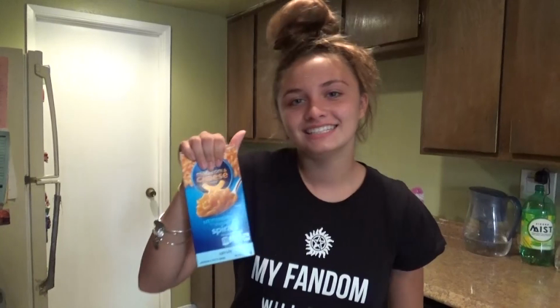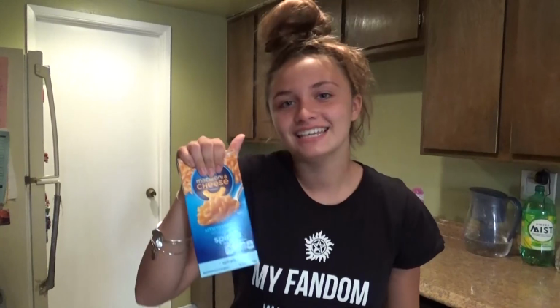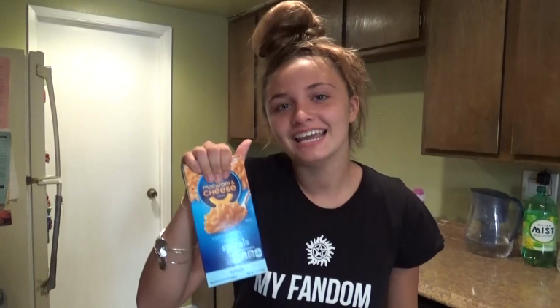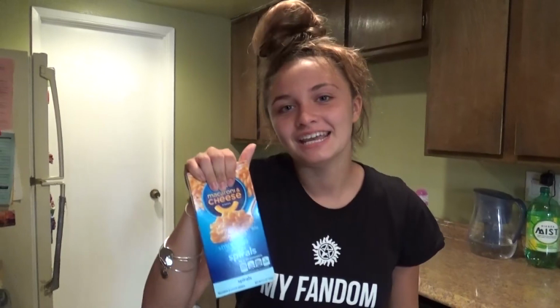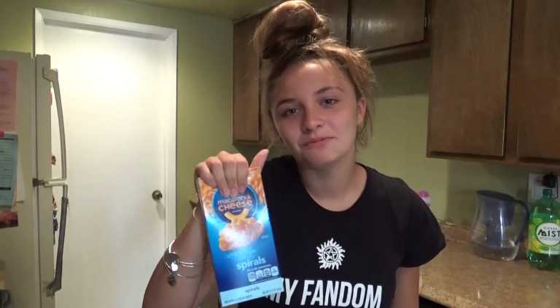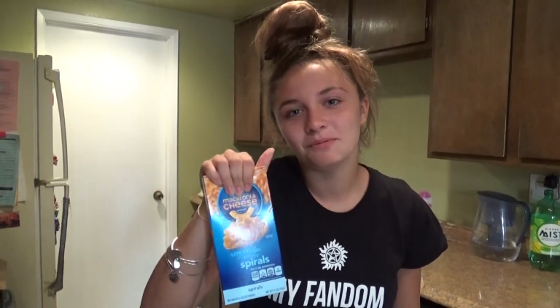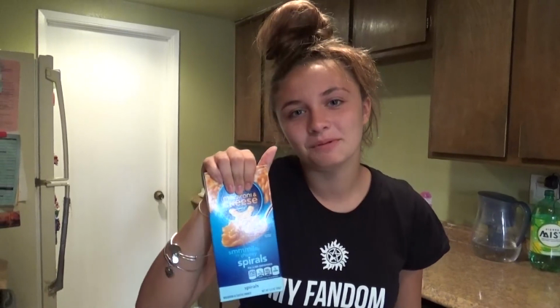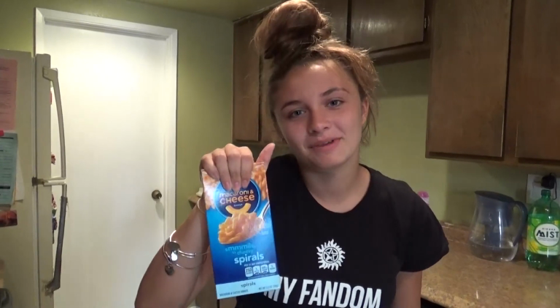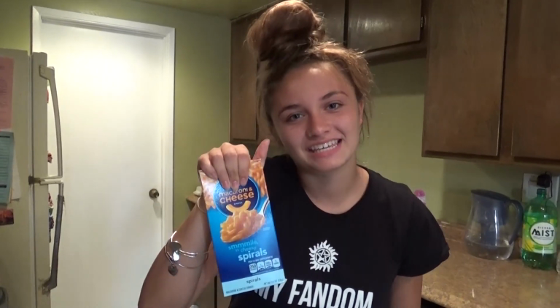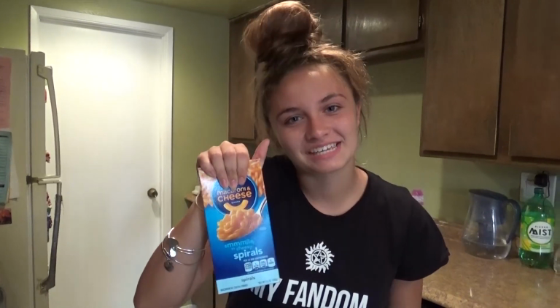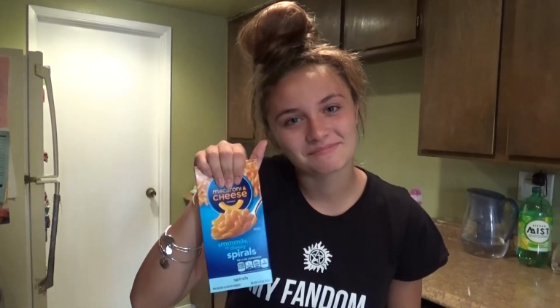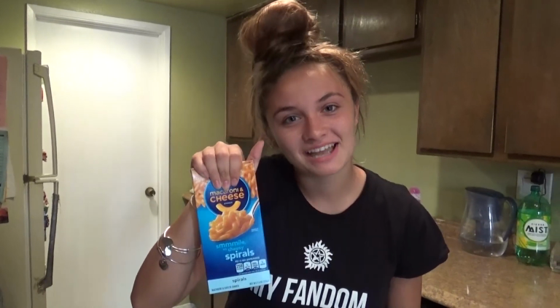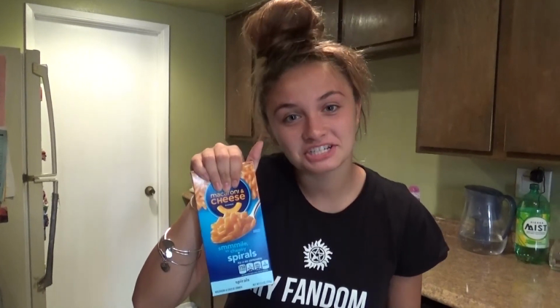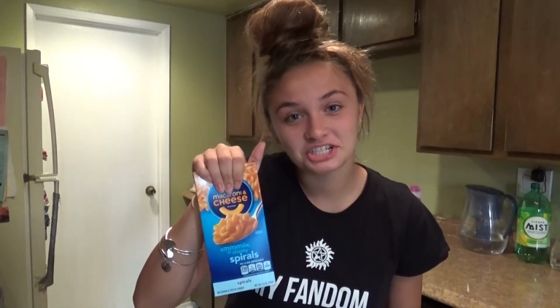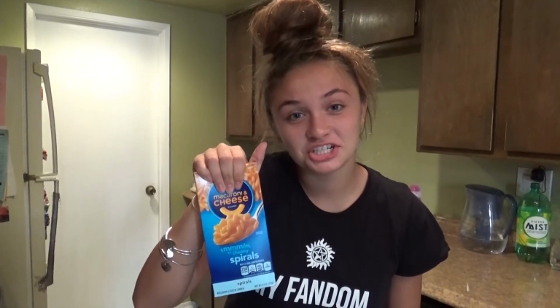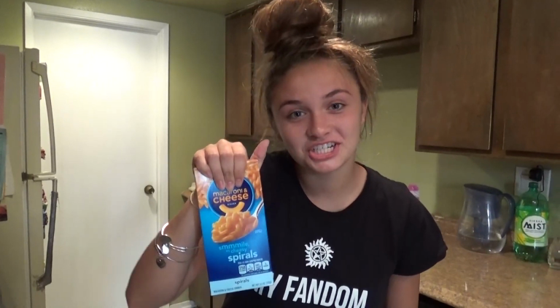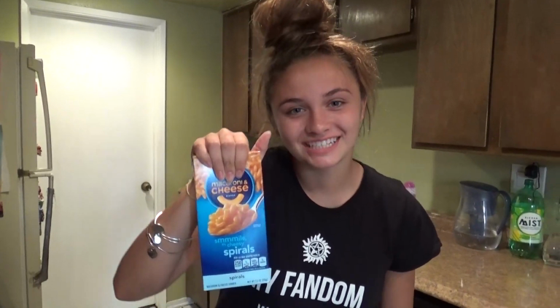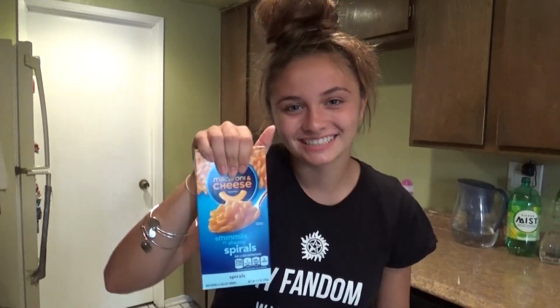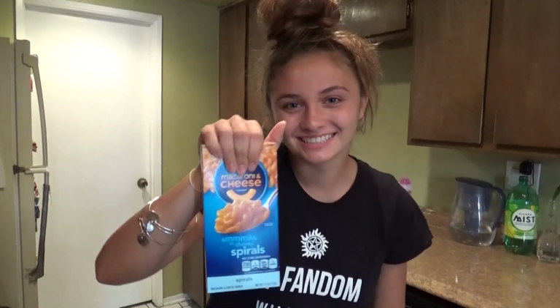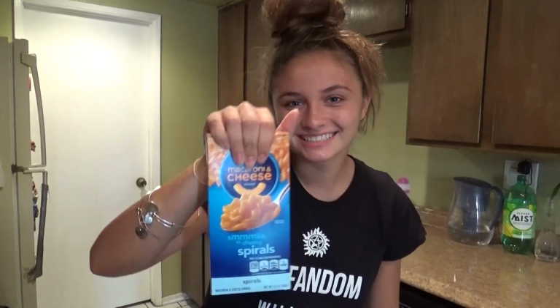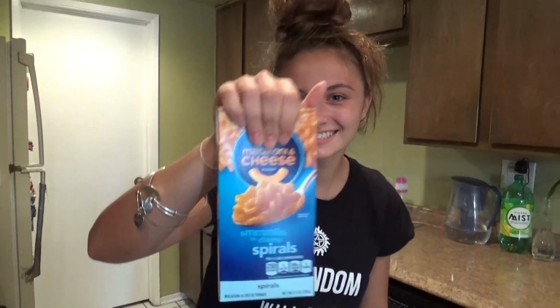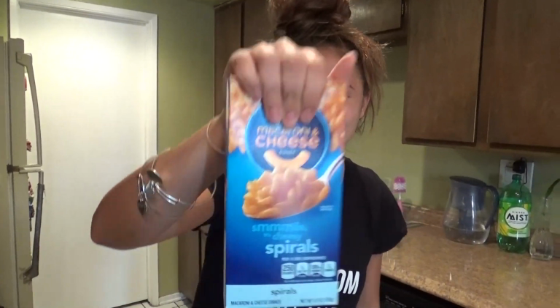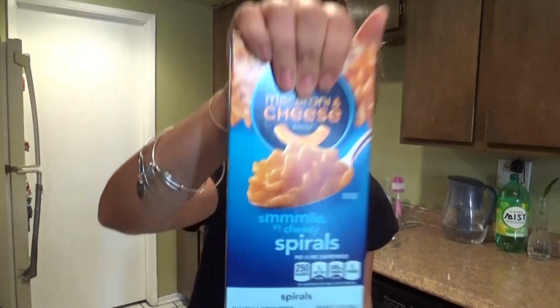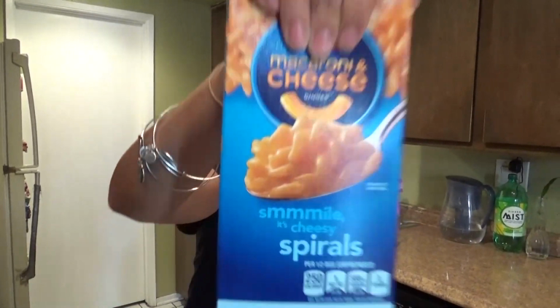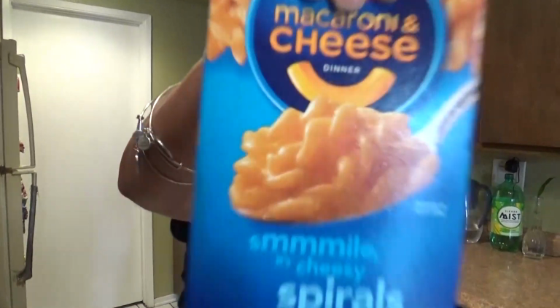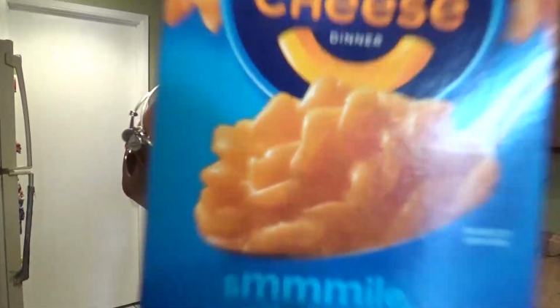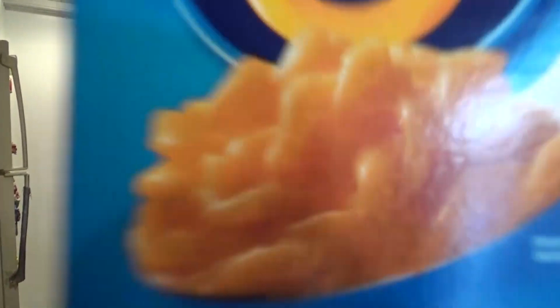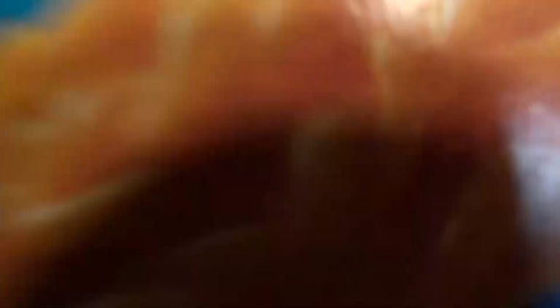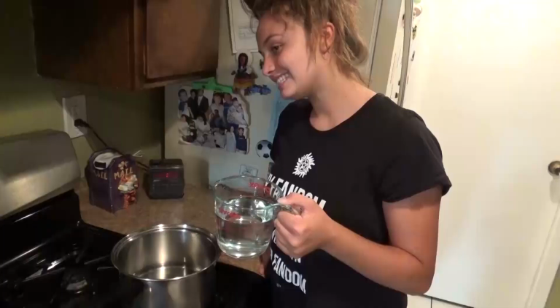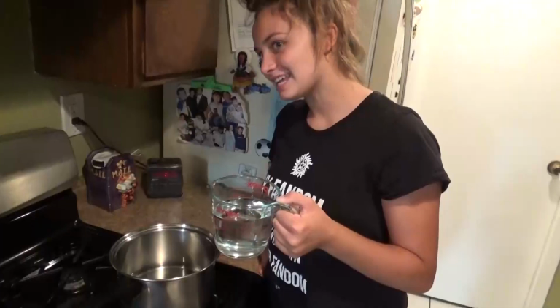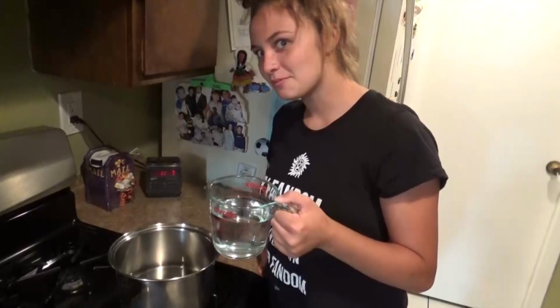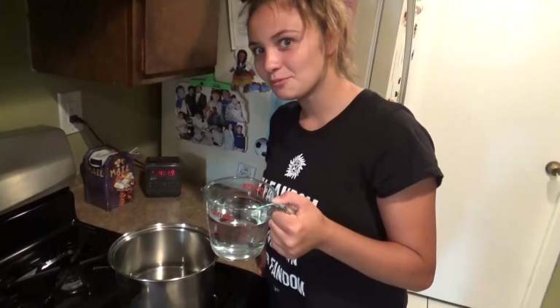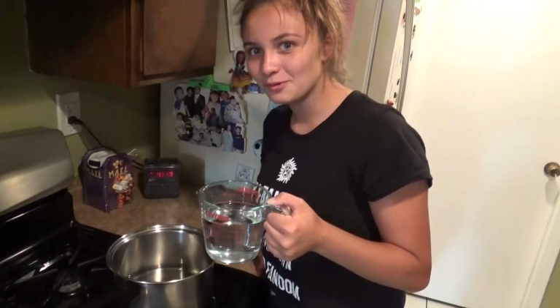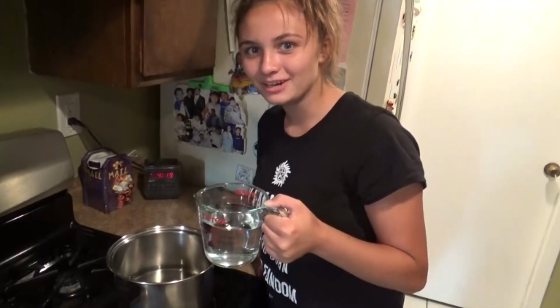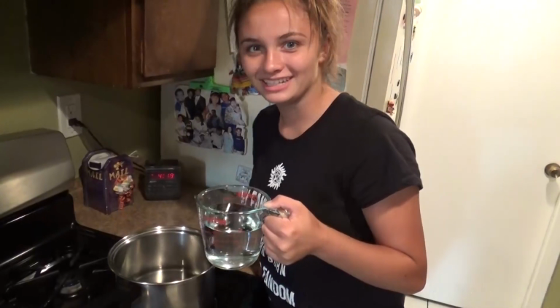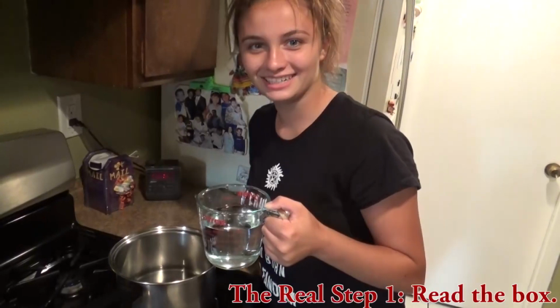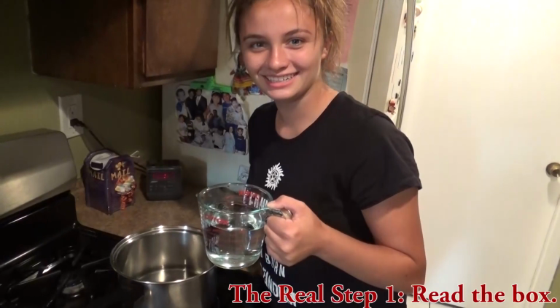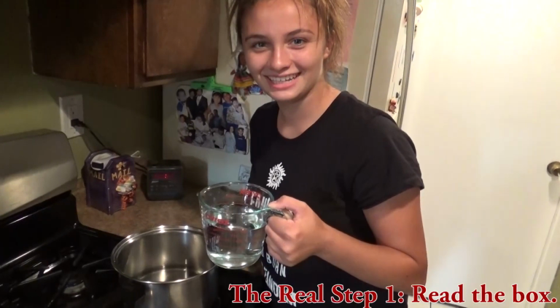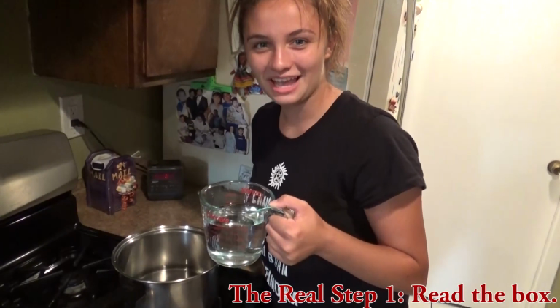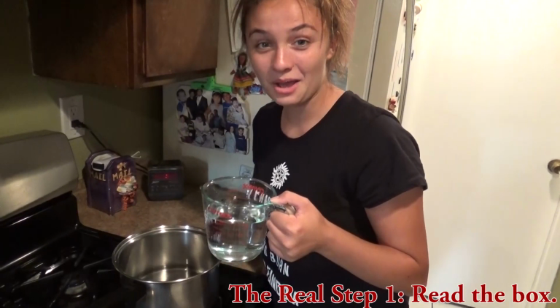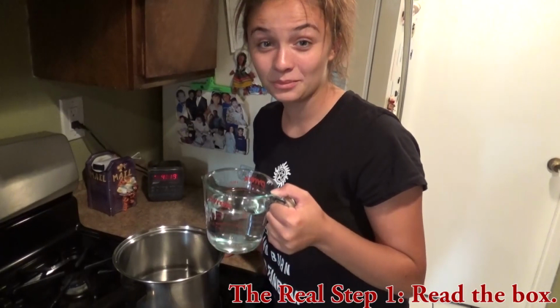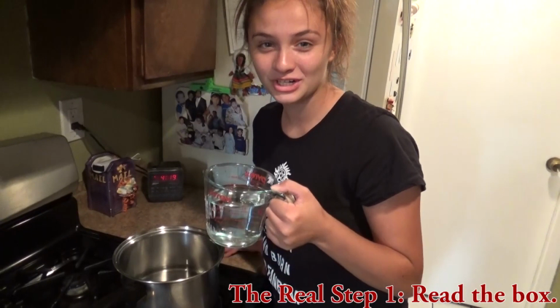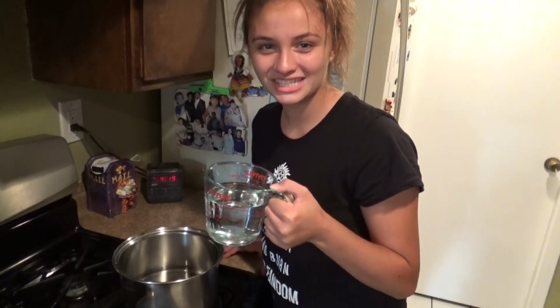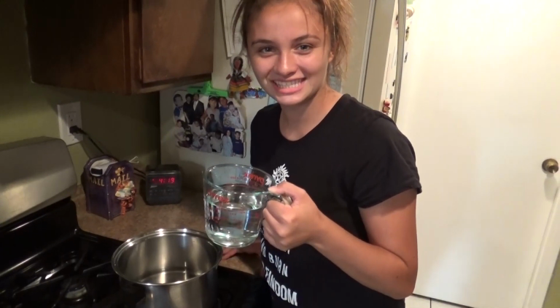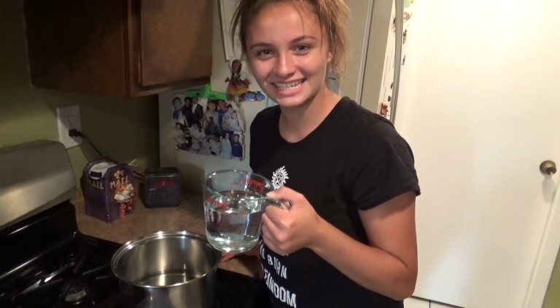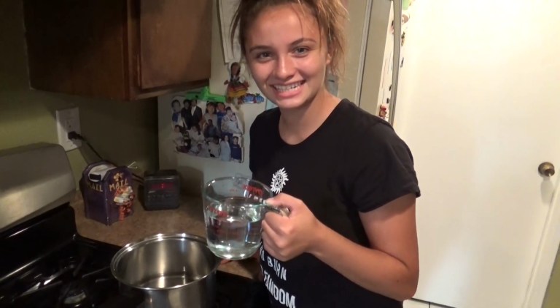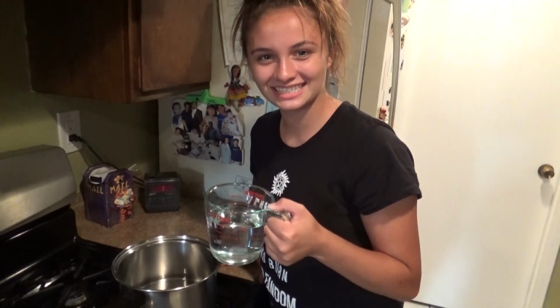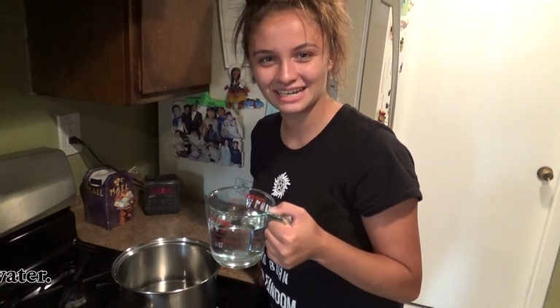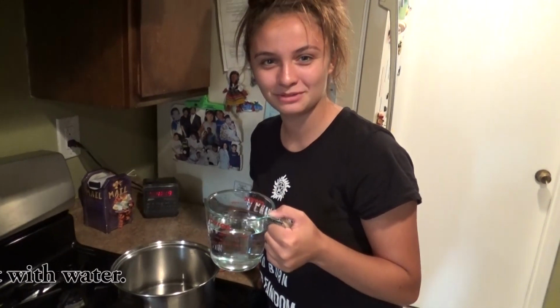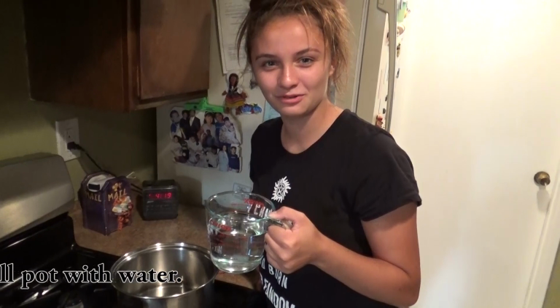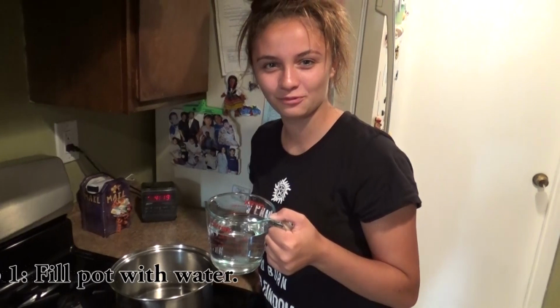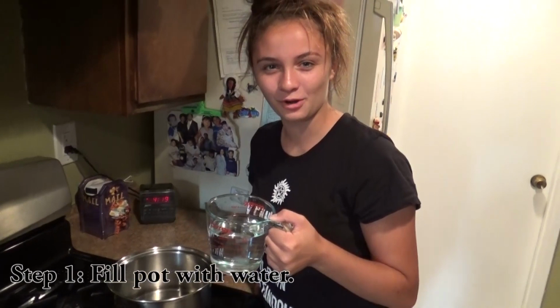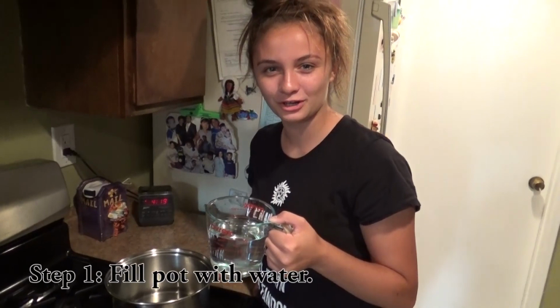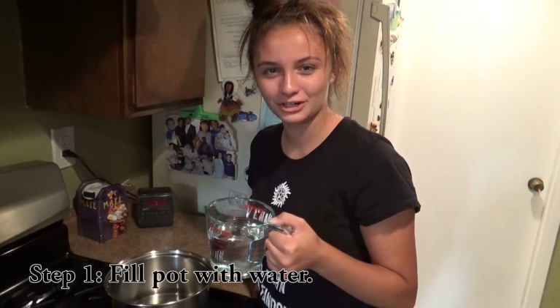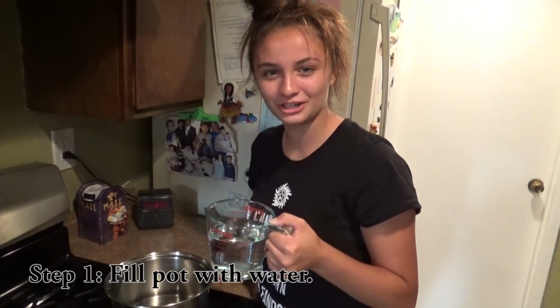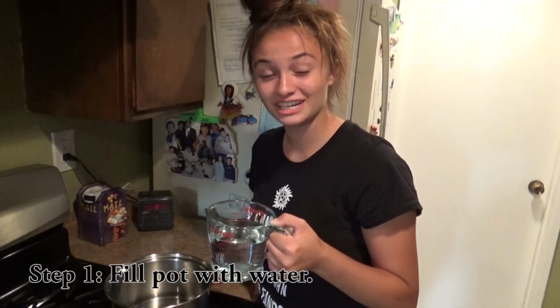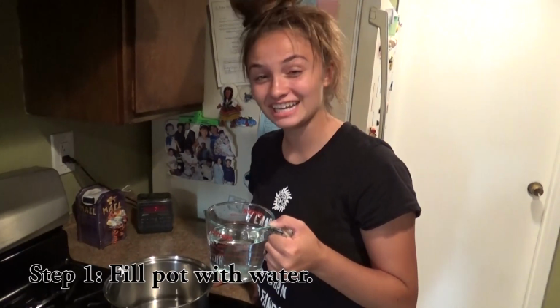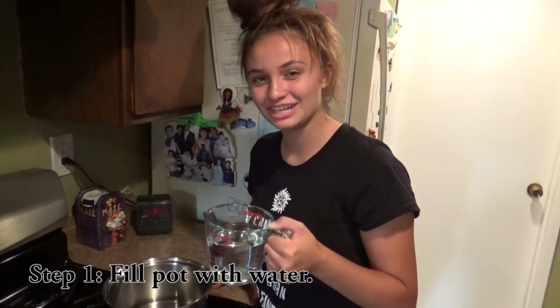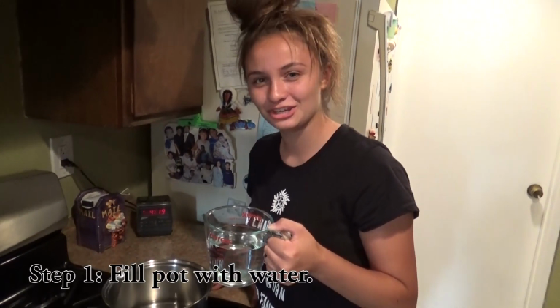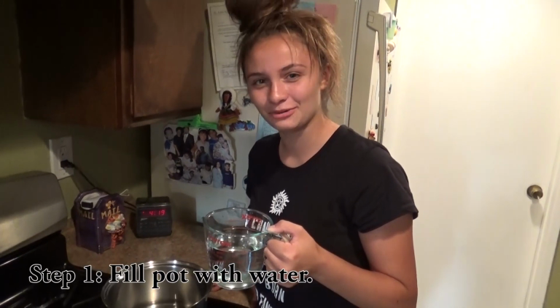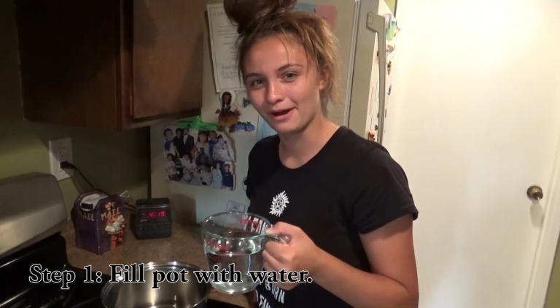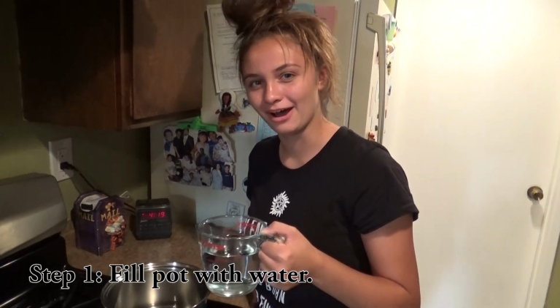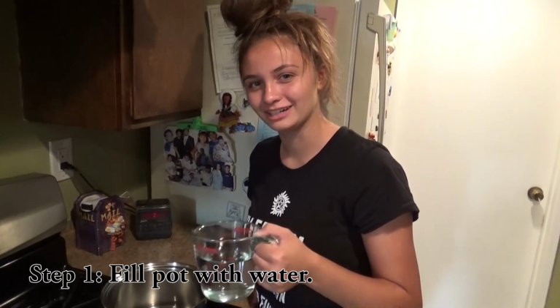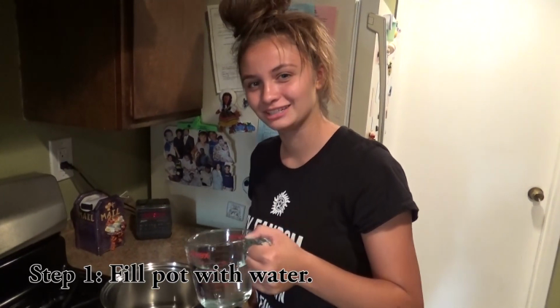Today we'll be making mac and cheese. Step one: put six cups of water in your pot.